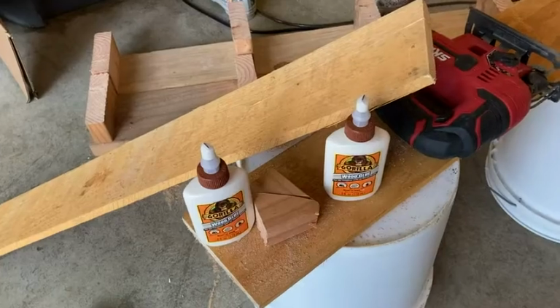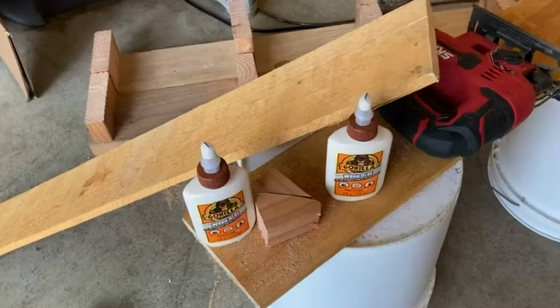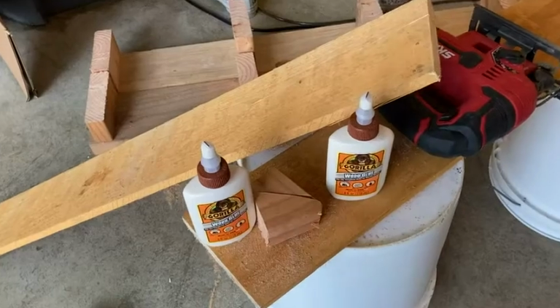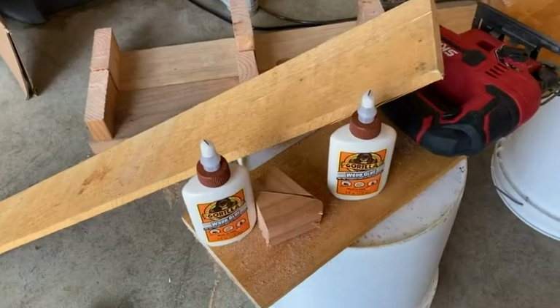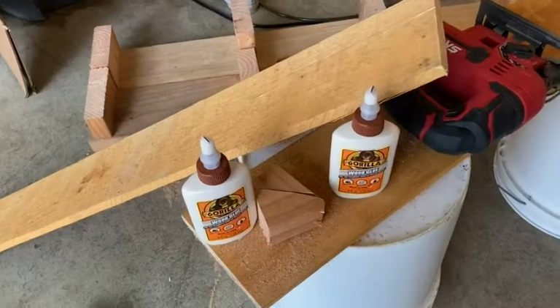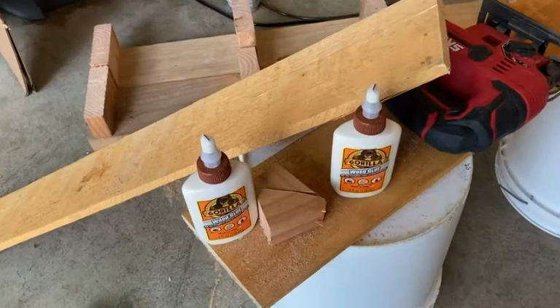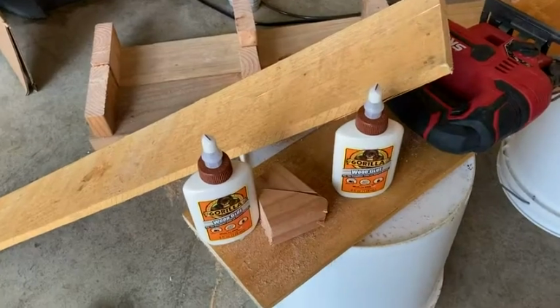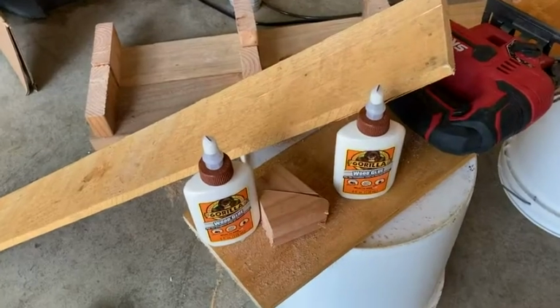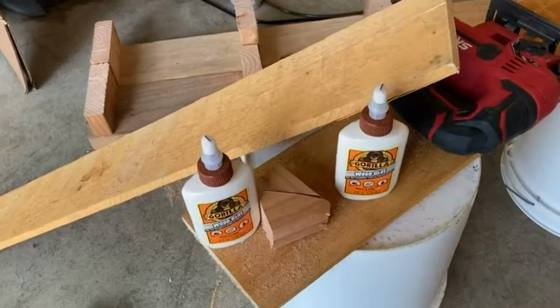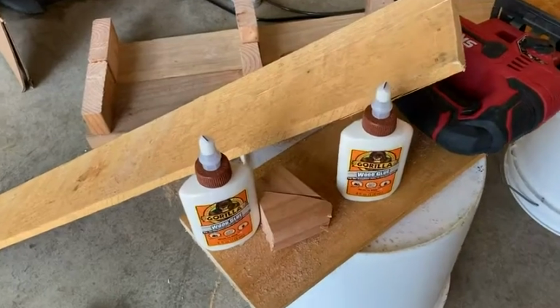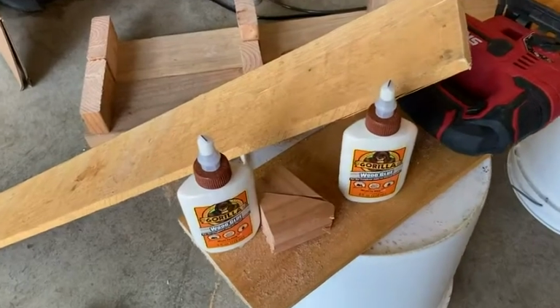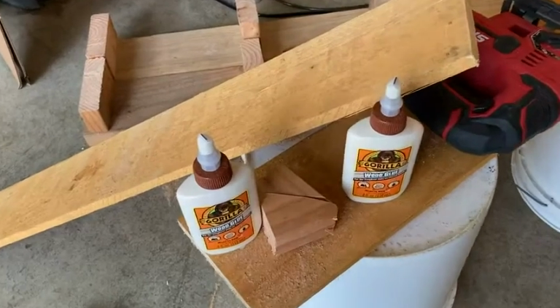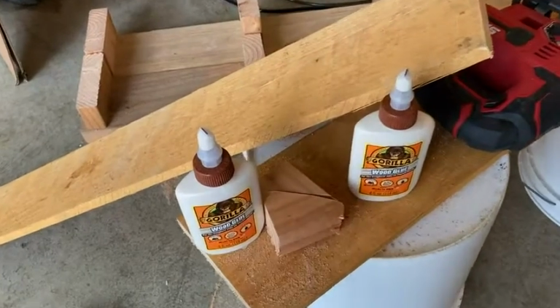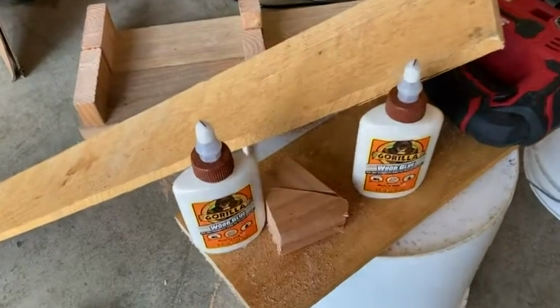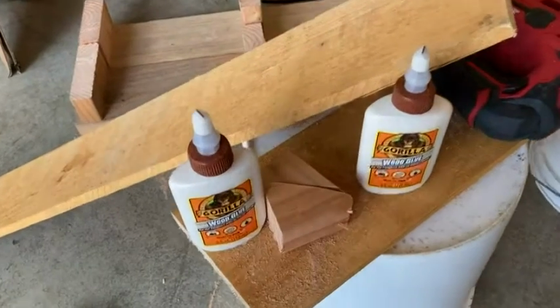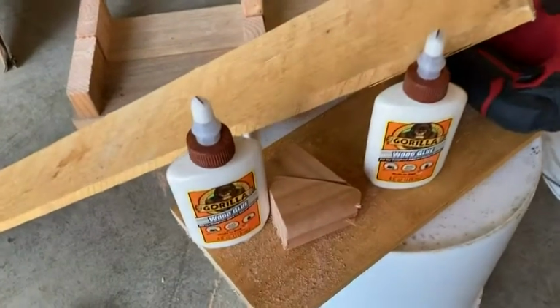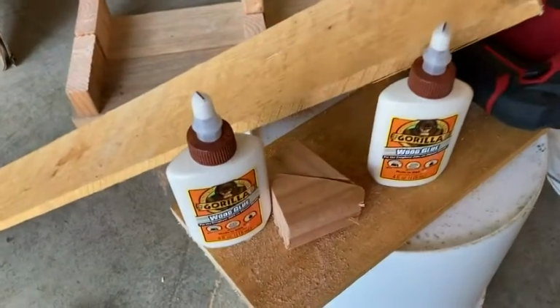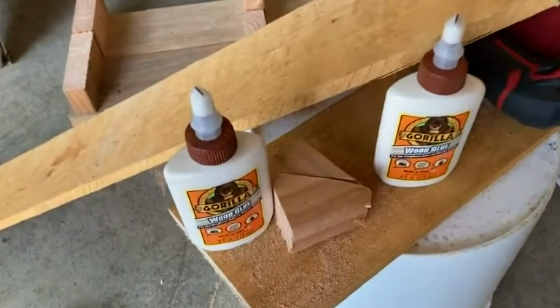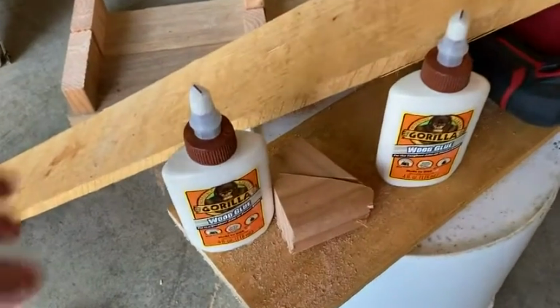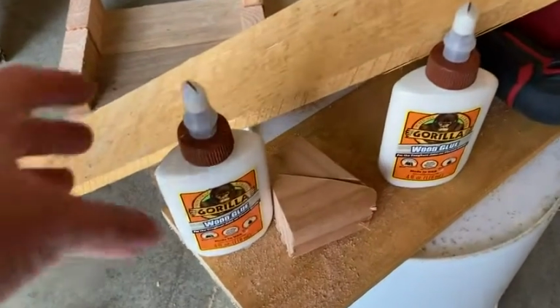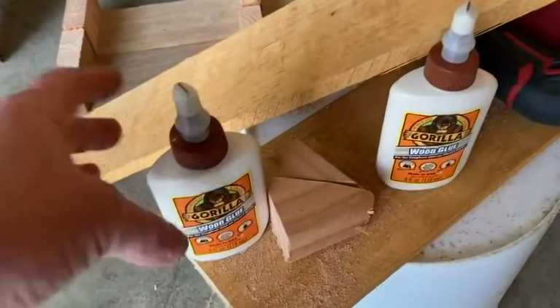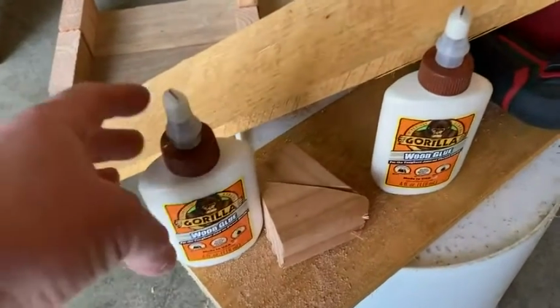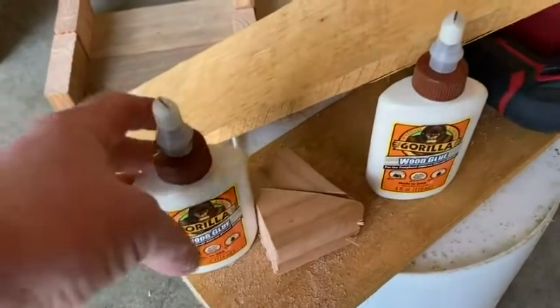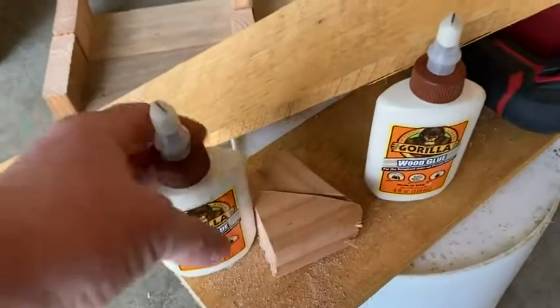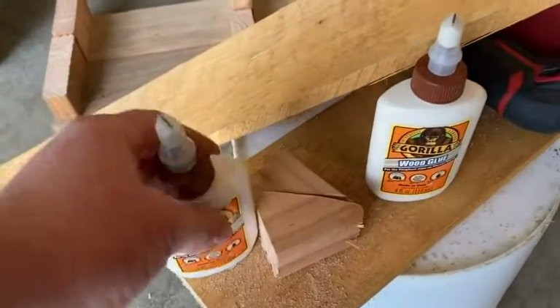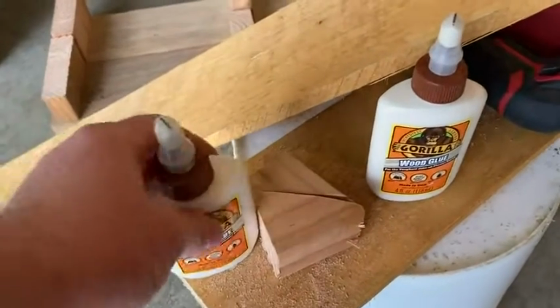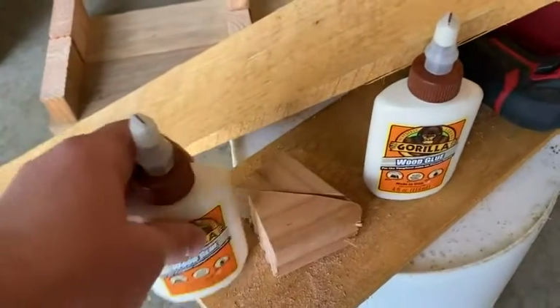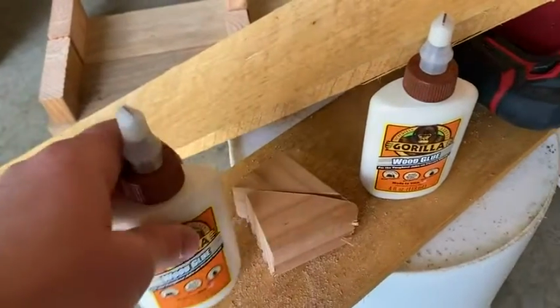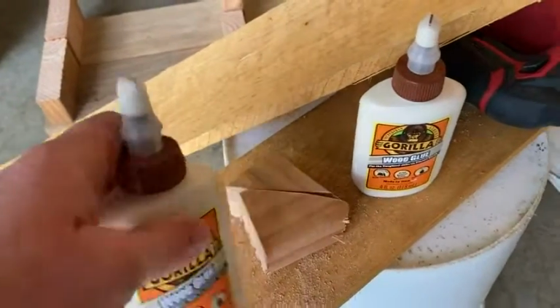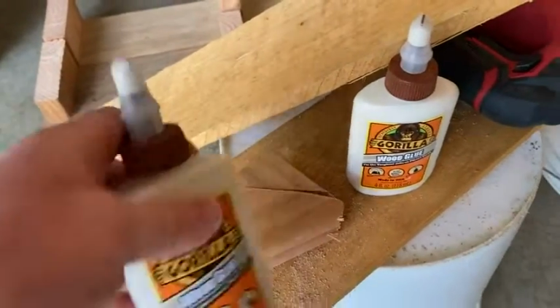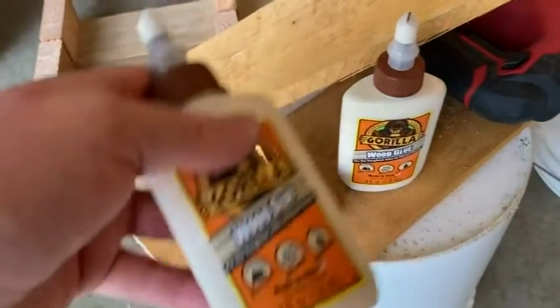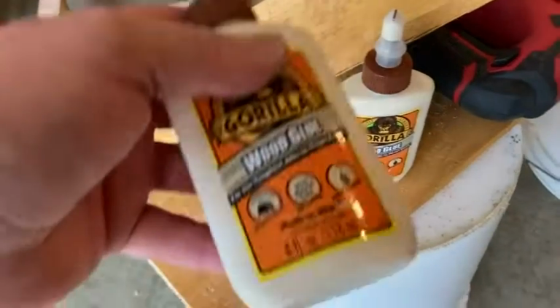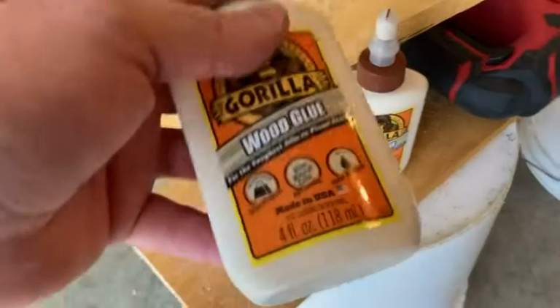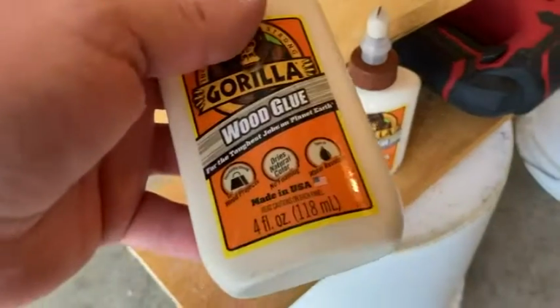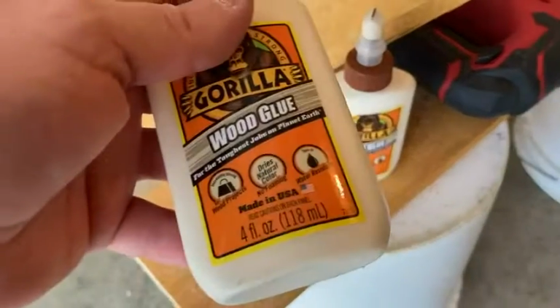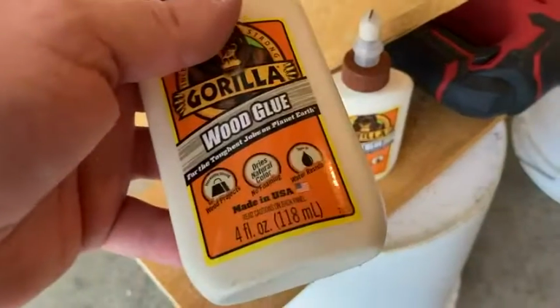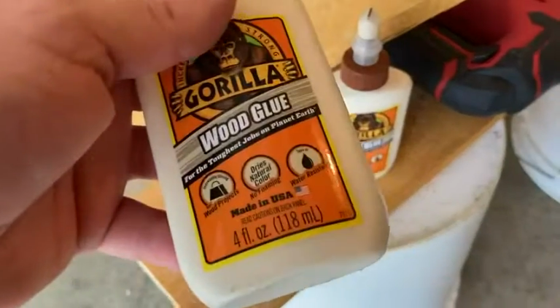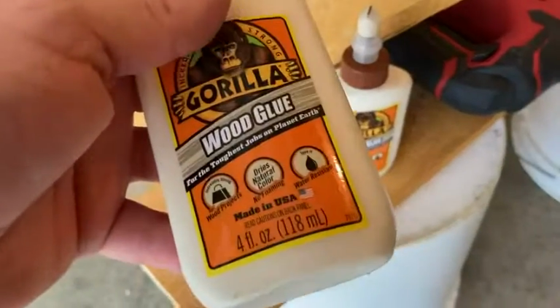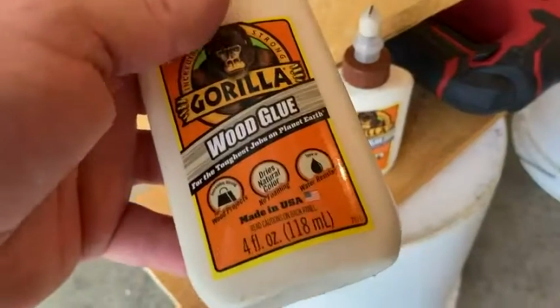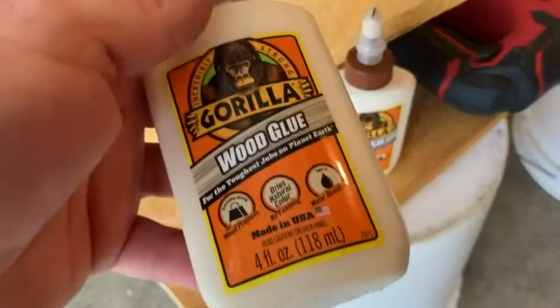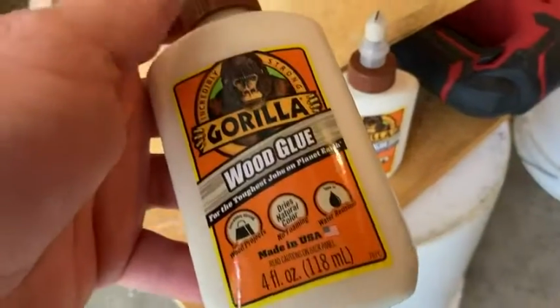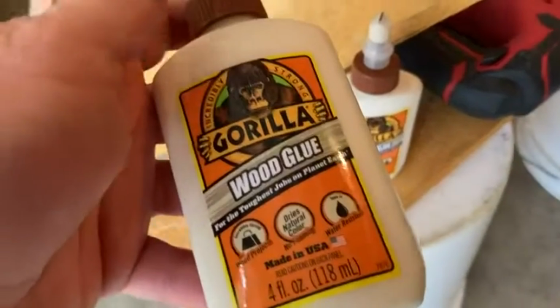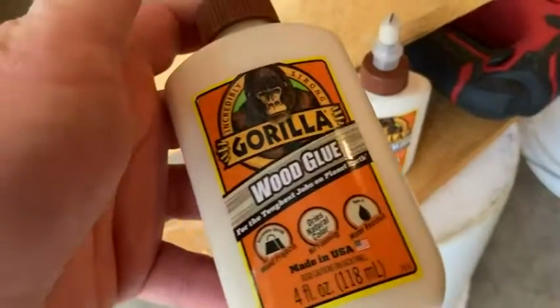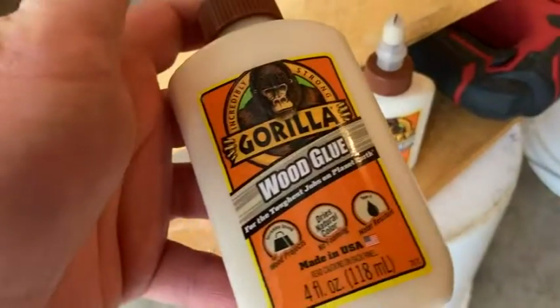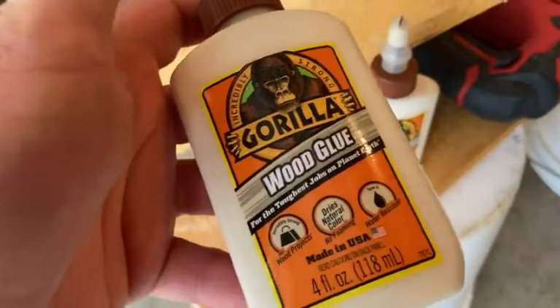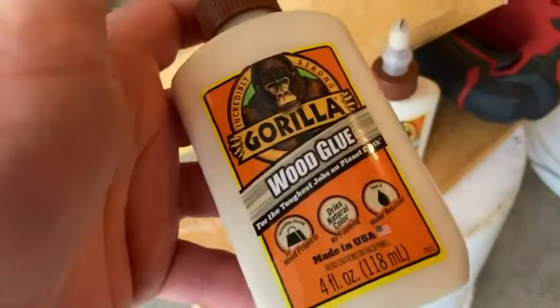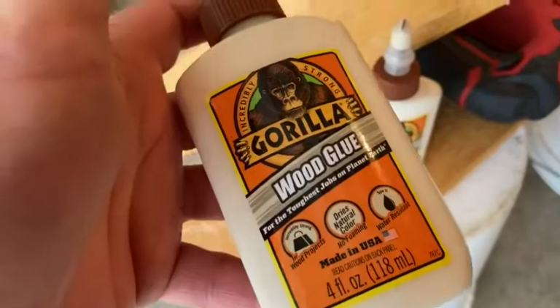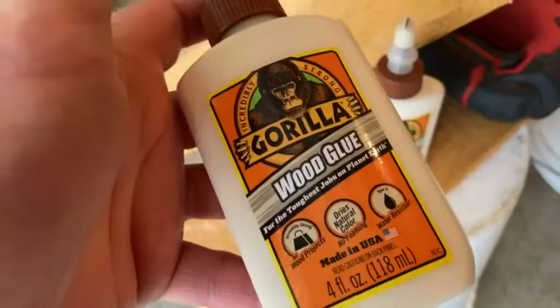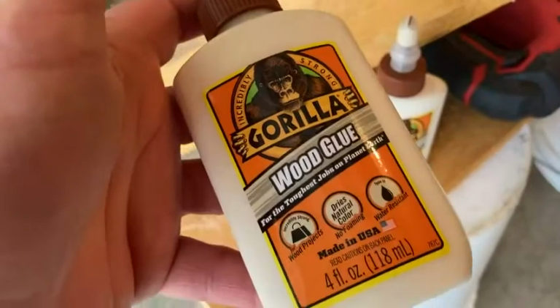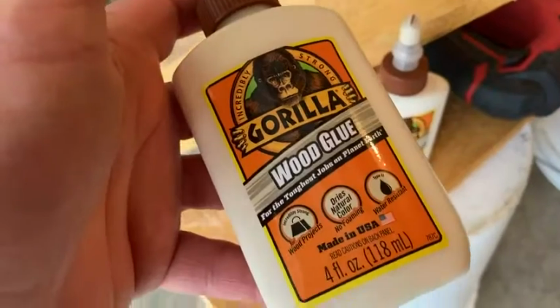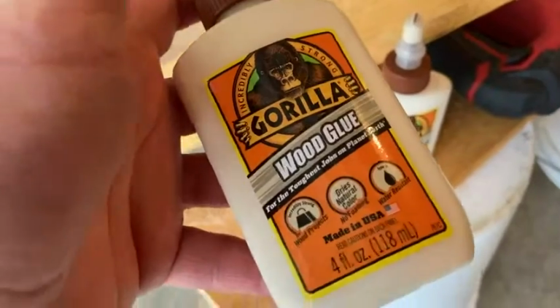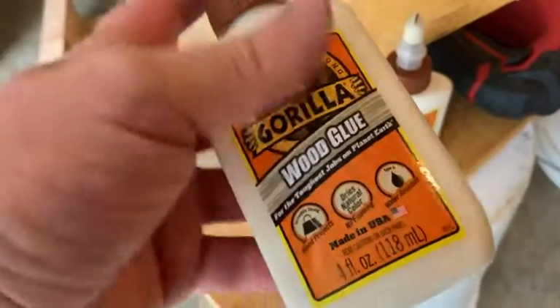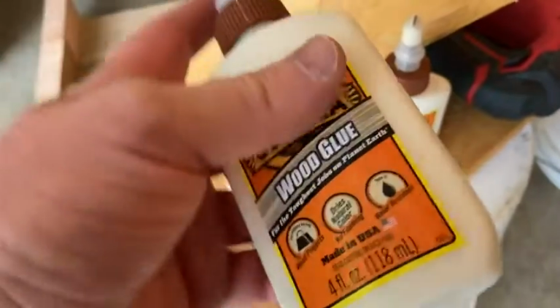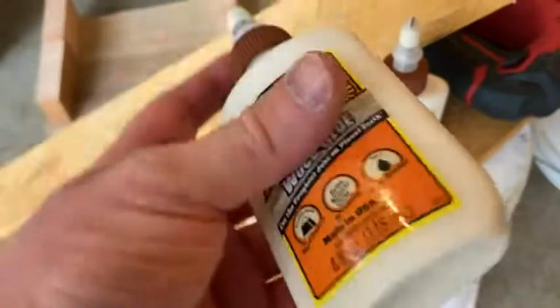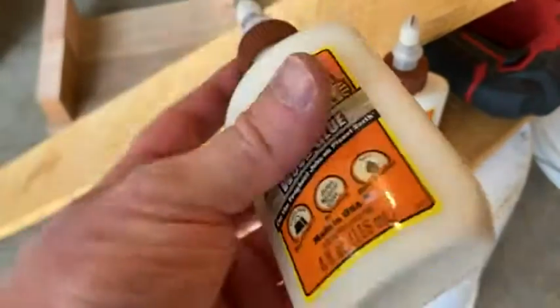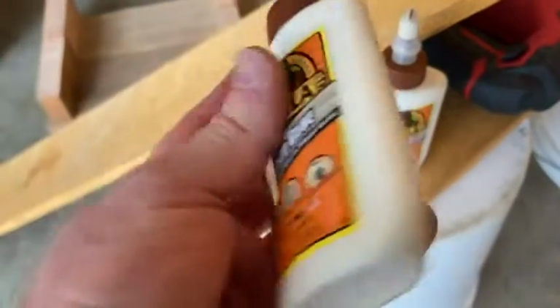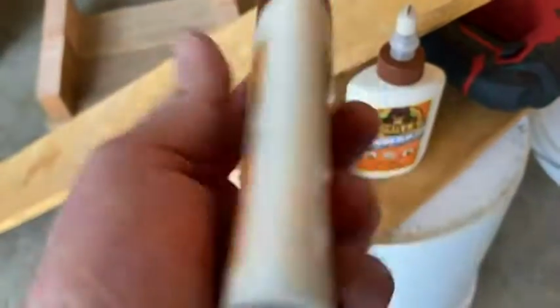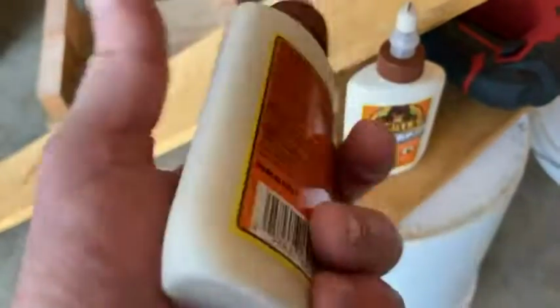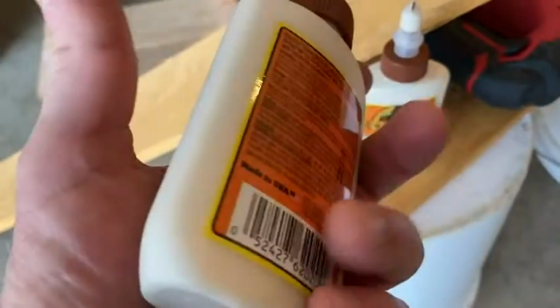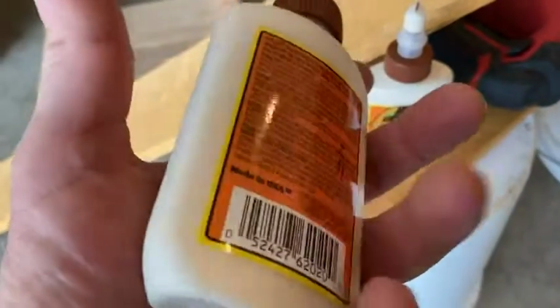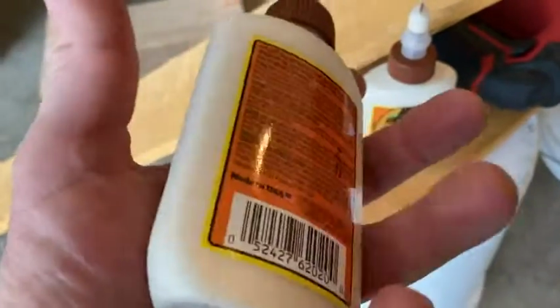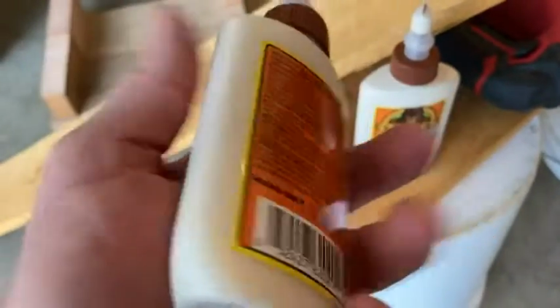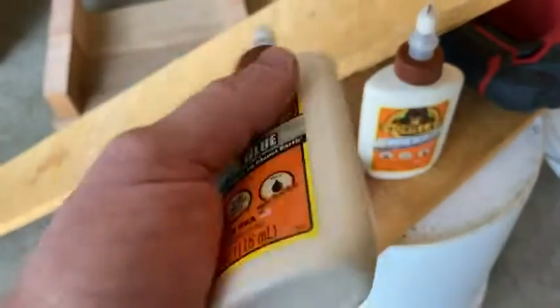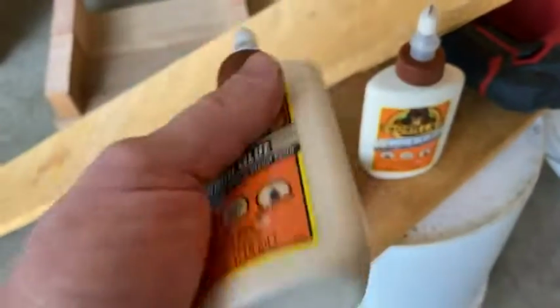In this video I want to show you this wood glue which I purchased. I got a two-pack and each of these is four ounces.